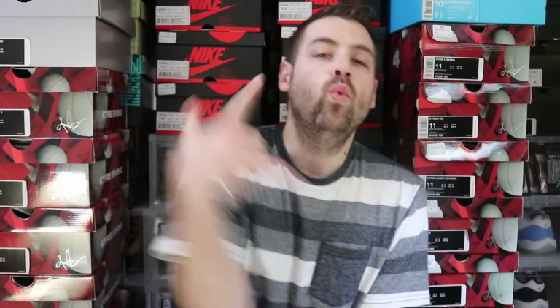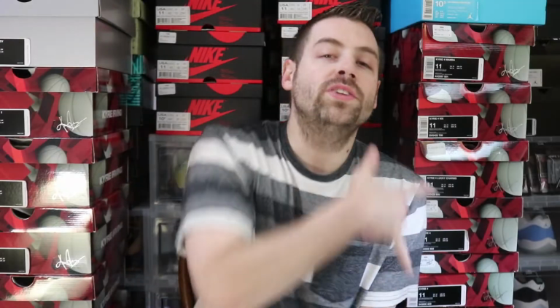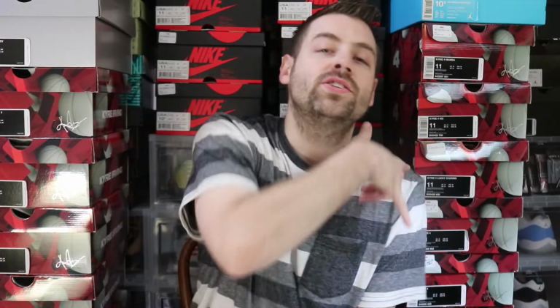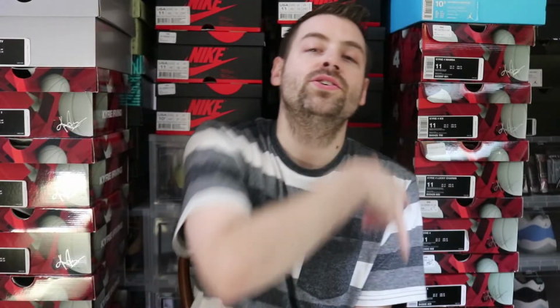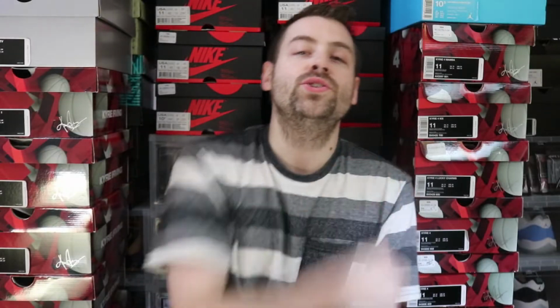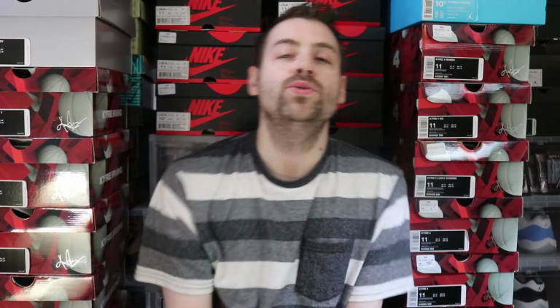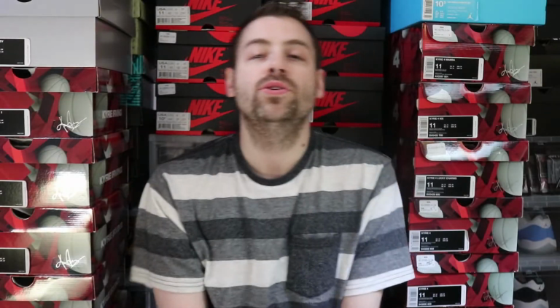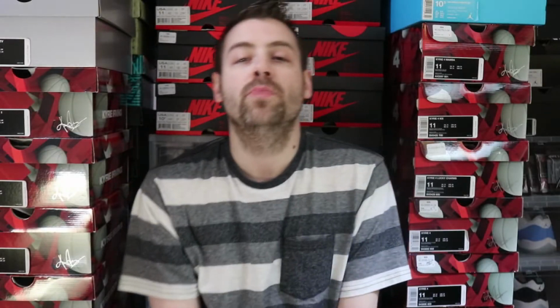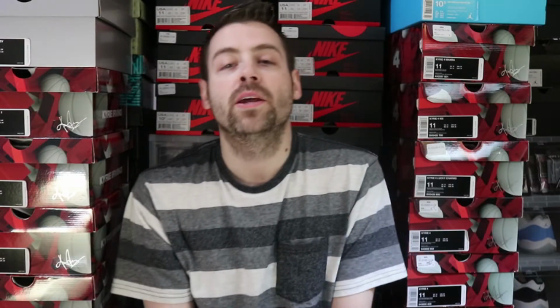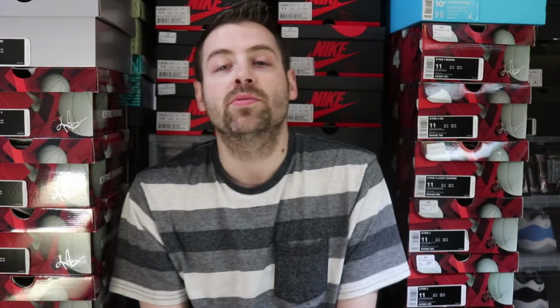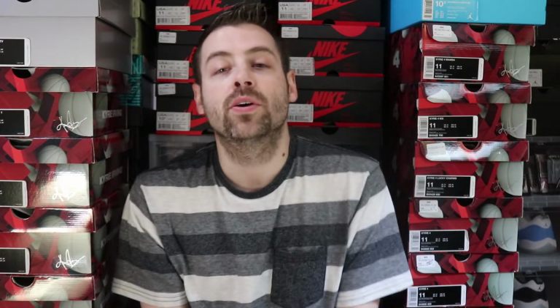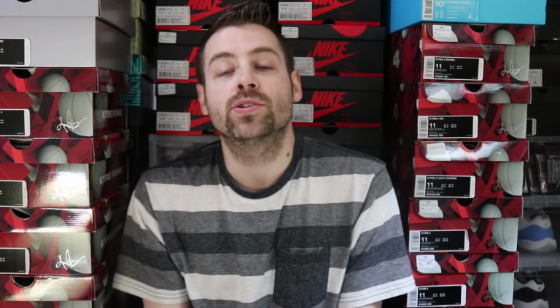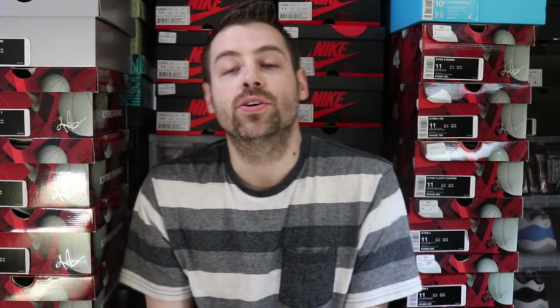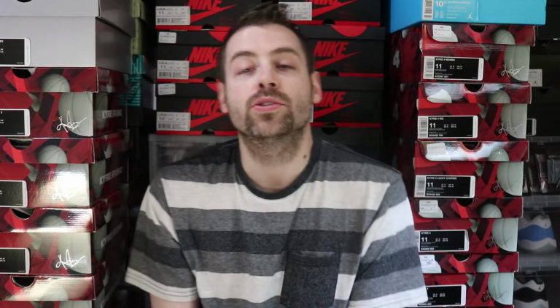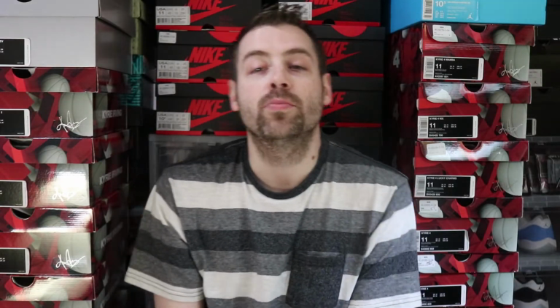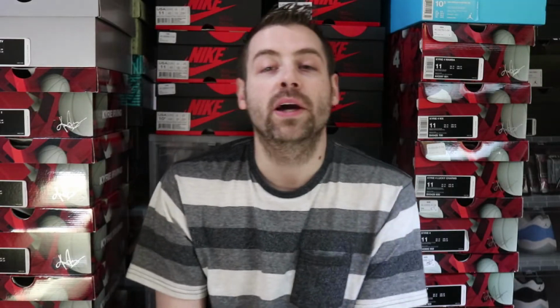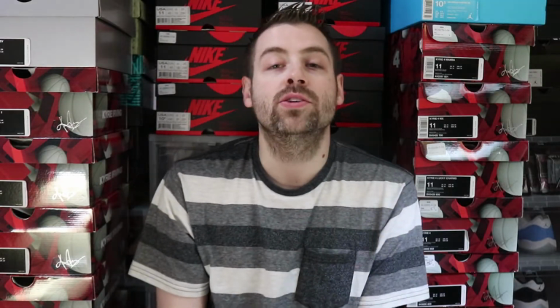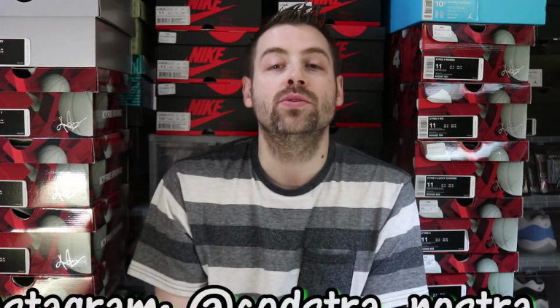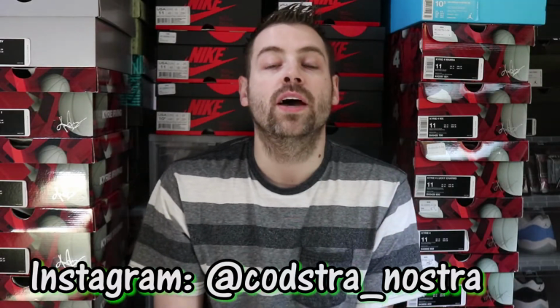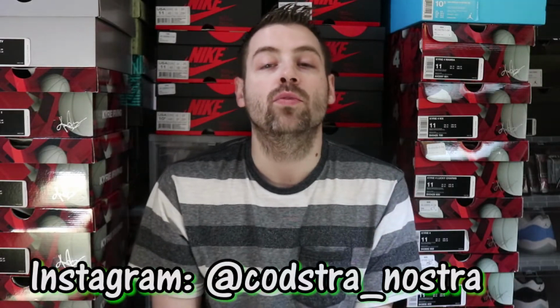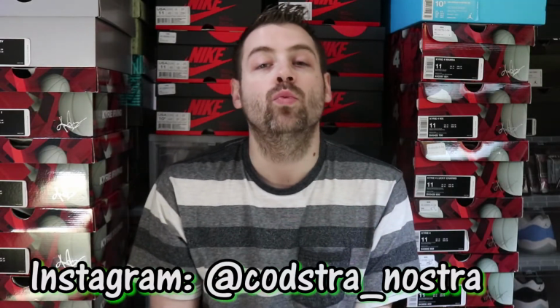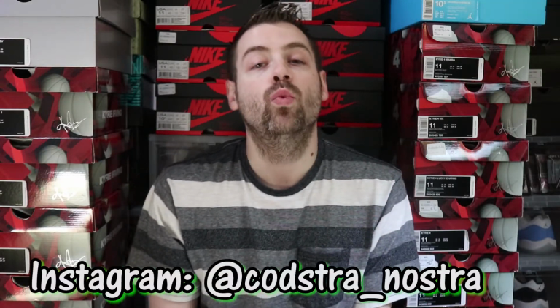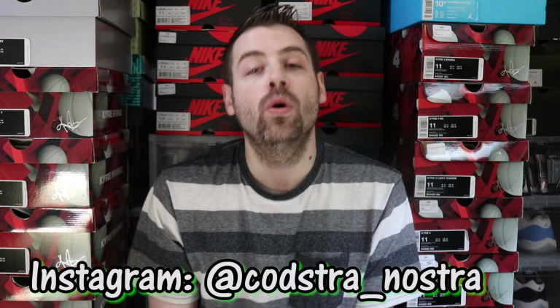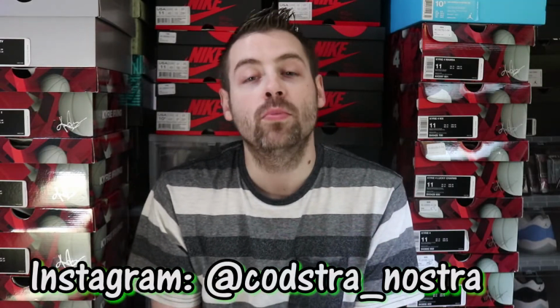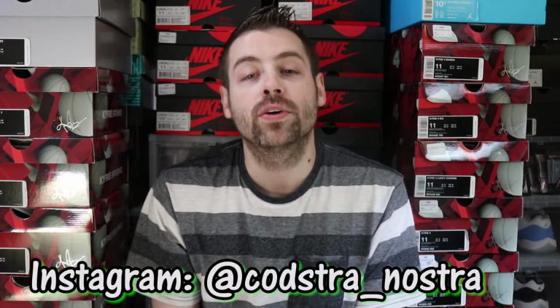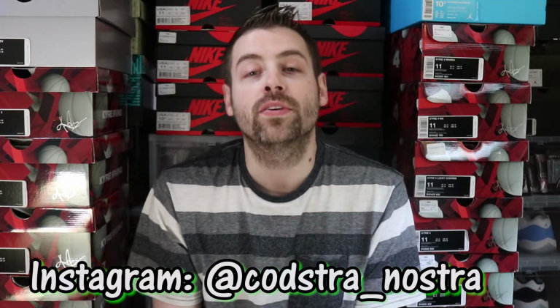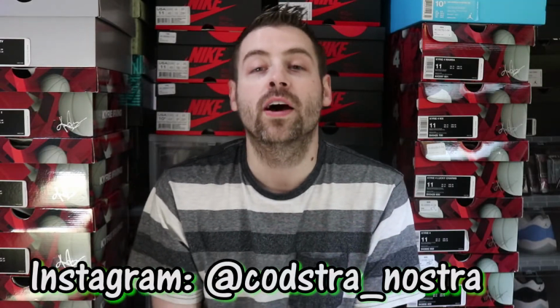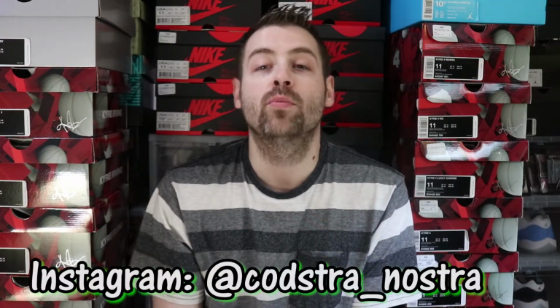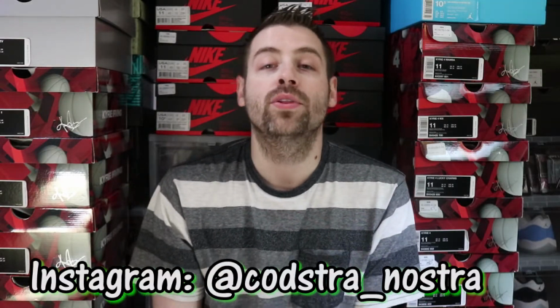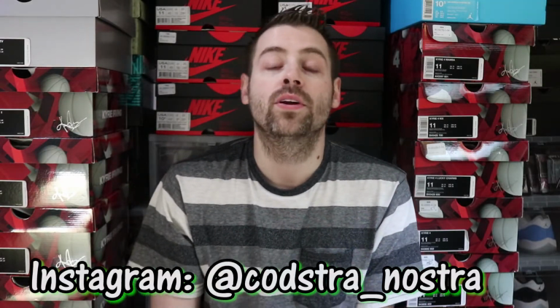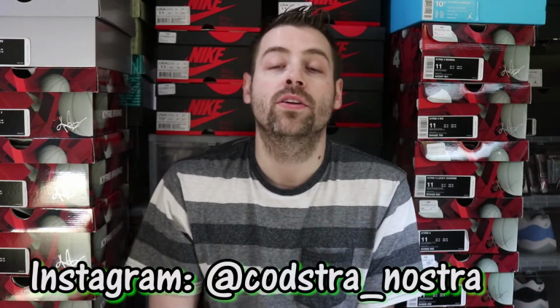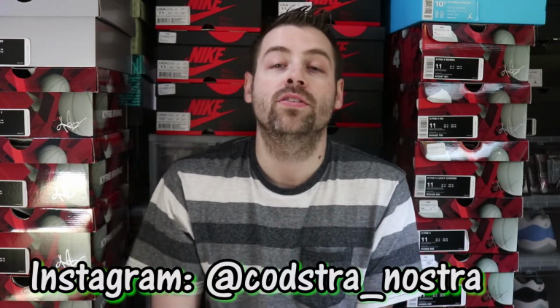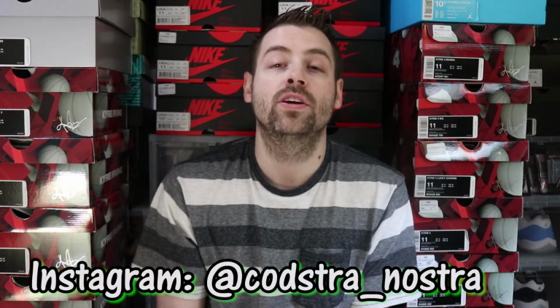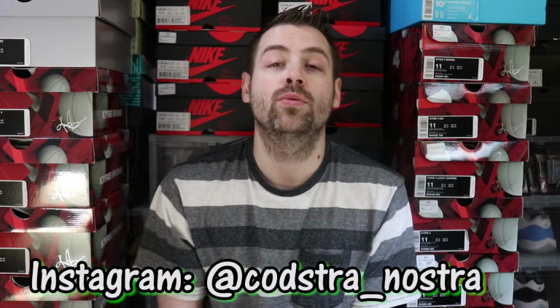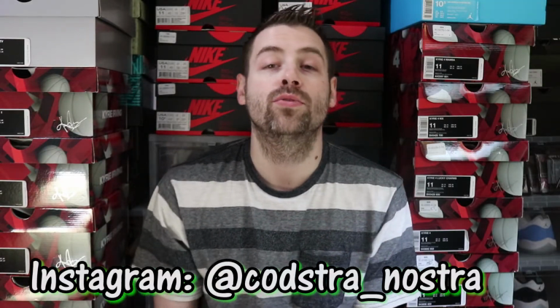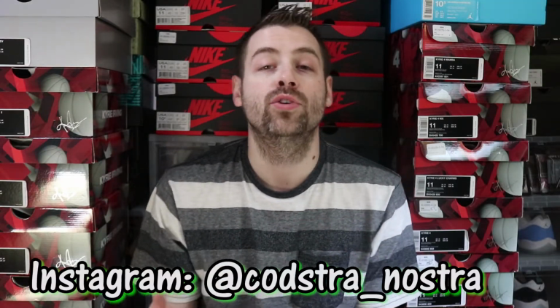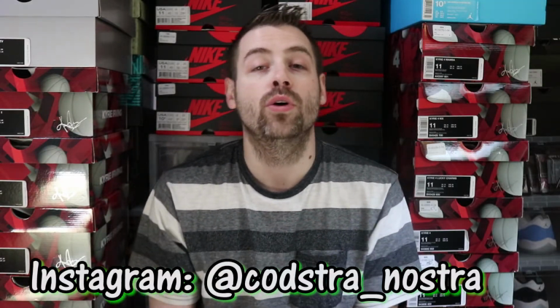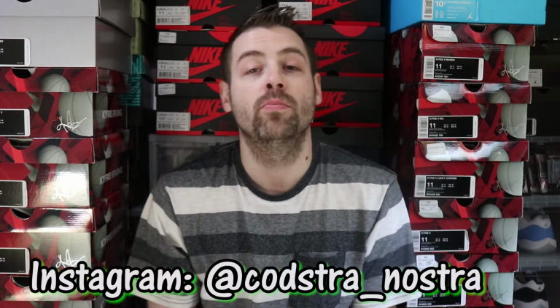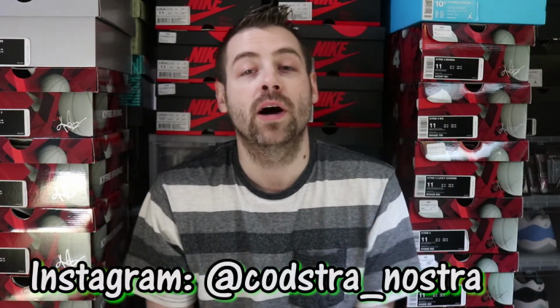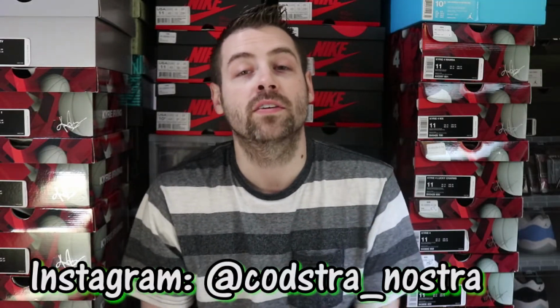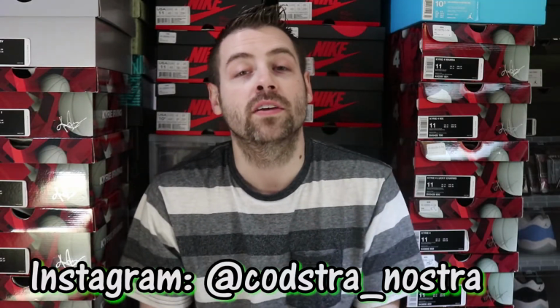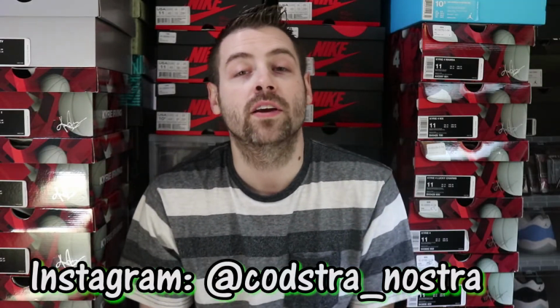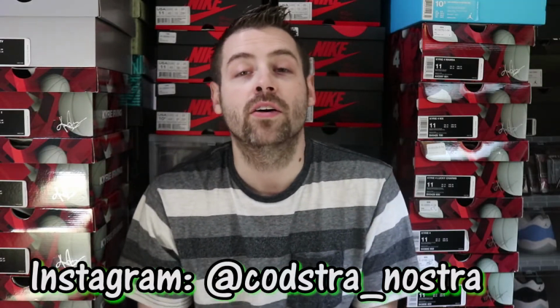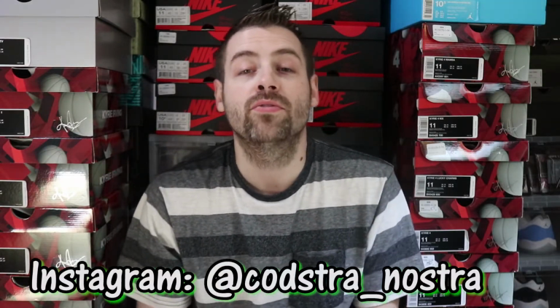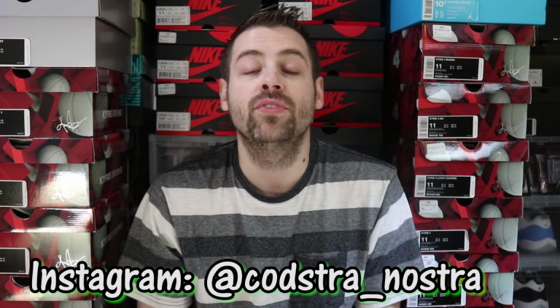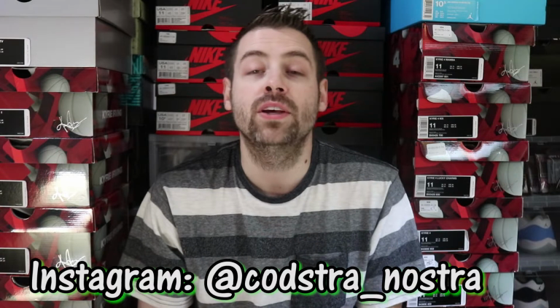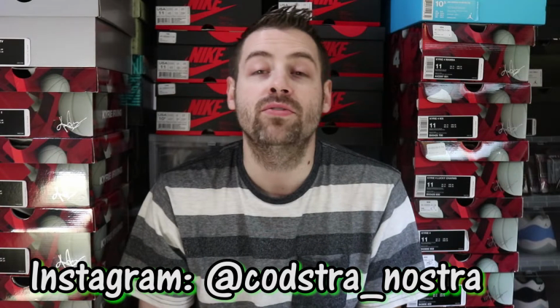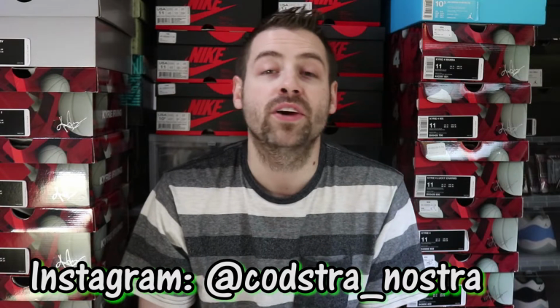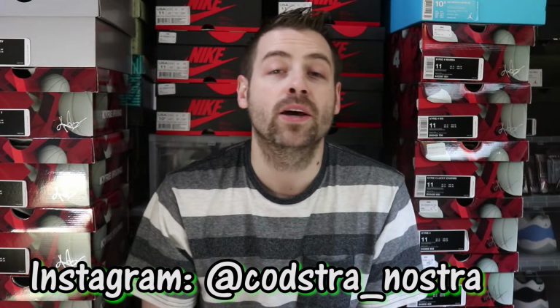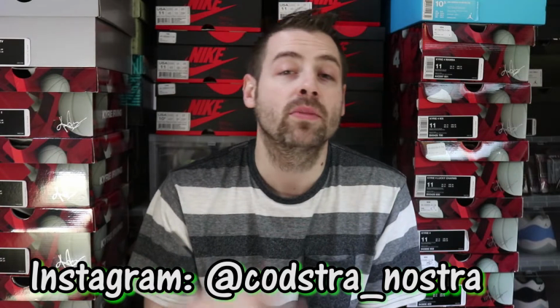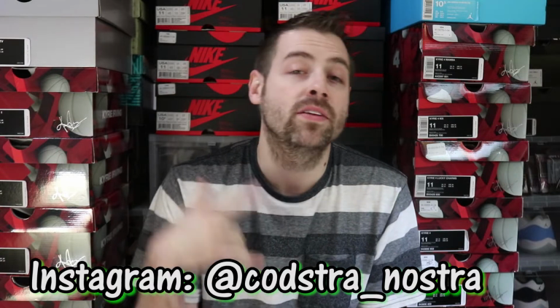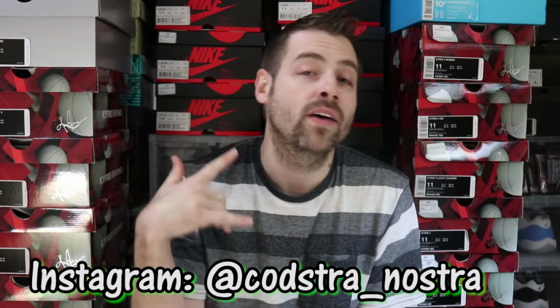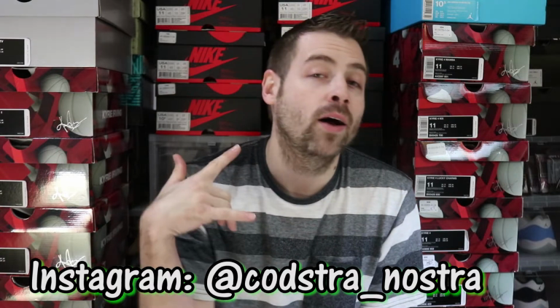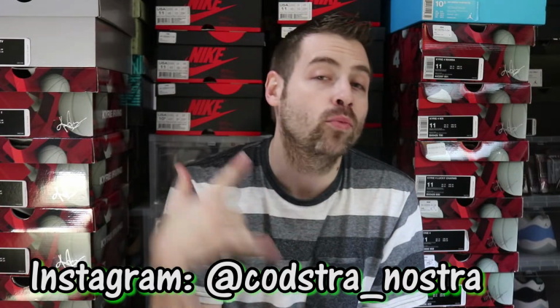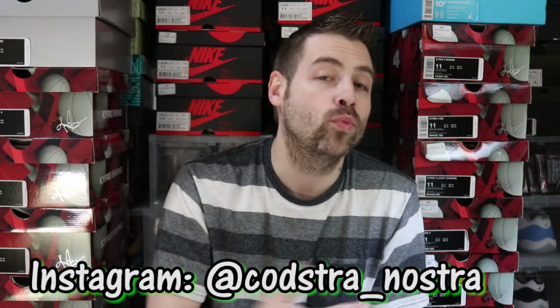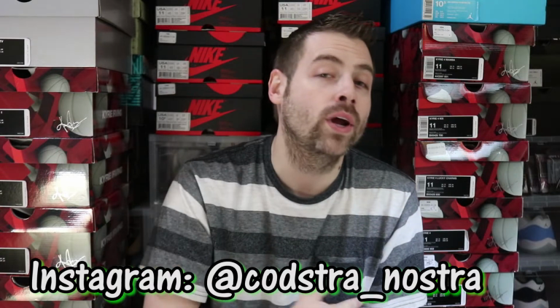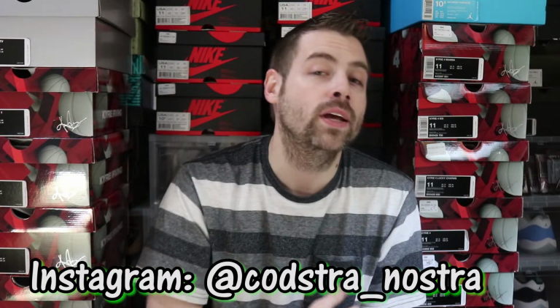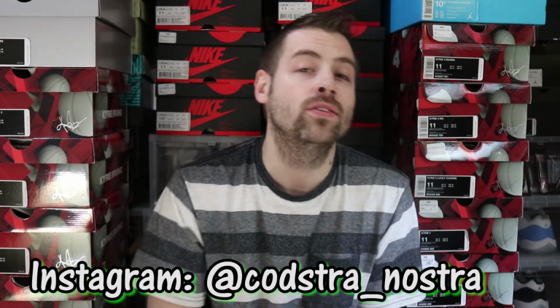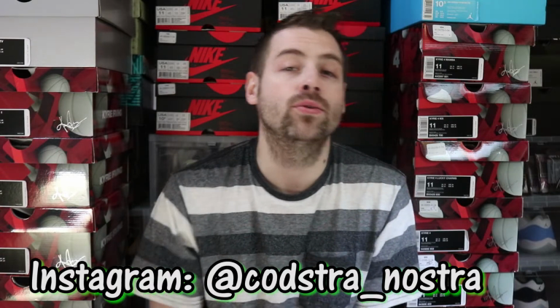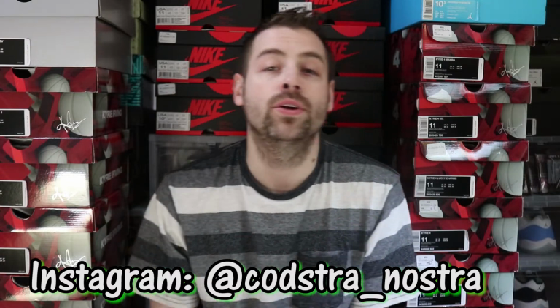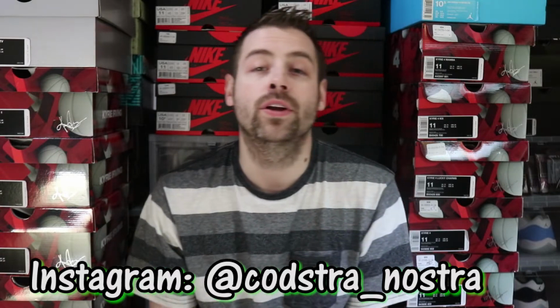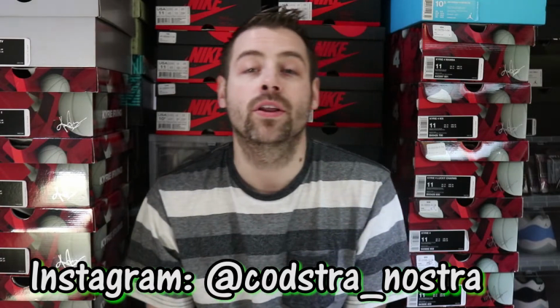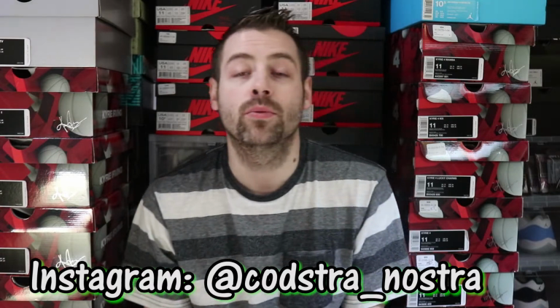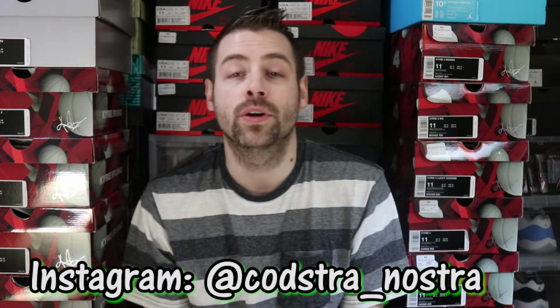What's good, it's YouTube. My name's Kosher Nostra, back at you guys one more time with another sneaker review — on boxing and off feet. Let's hop right into another one.